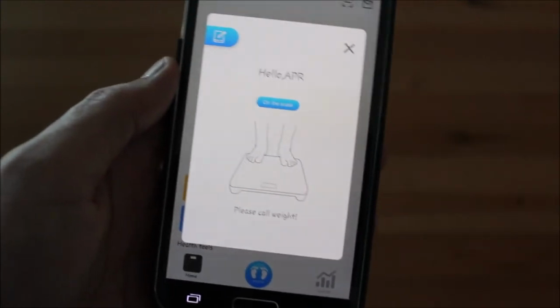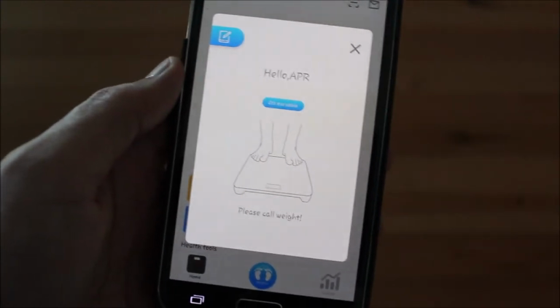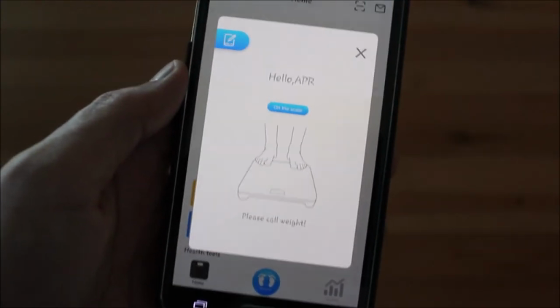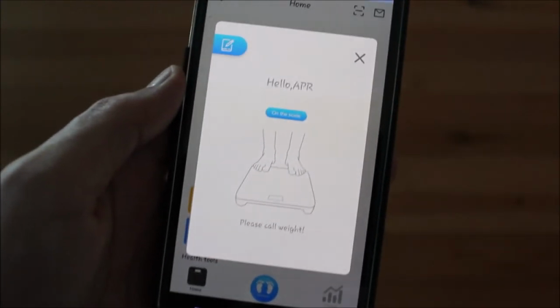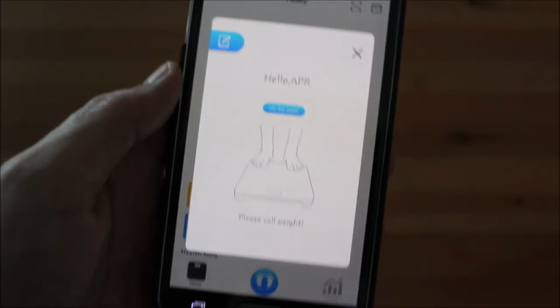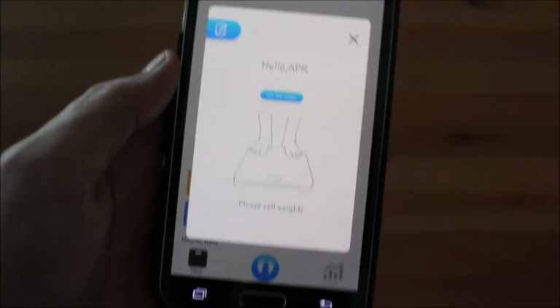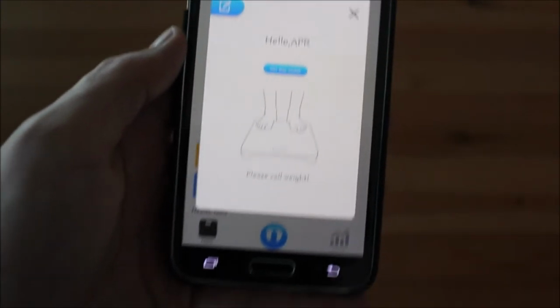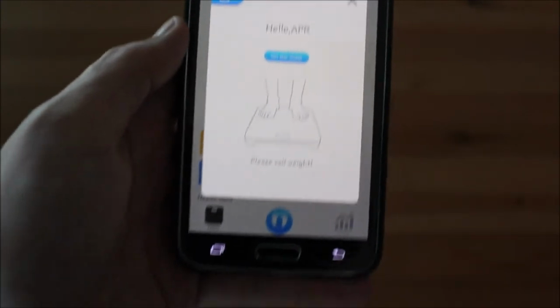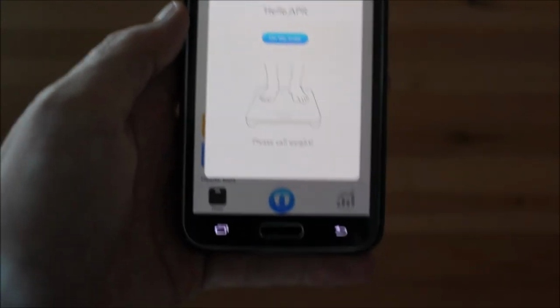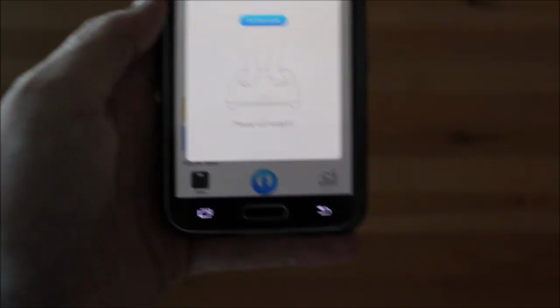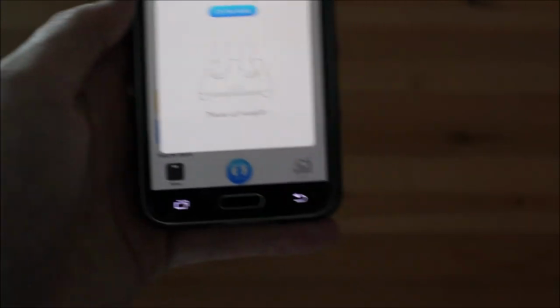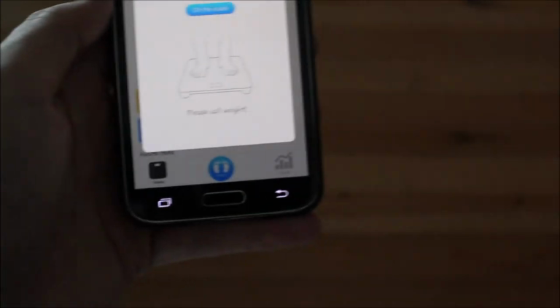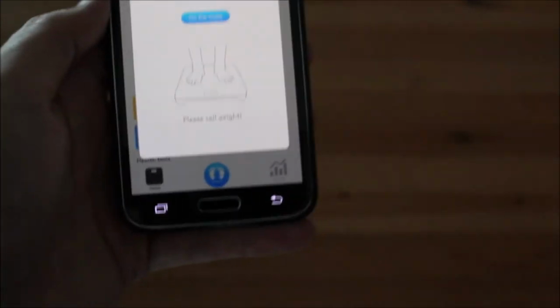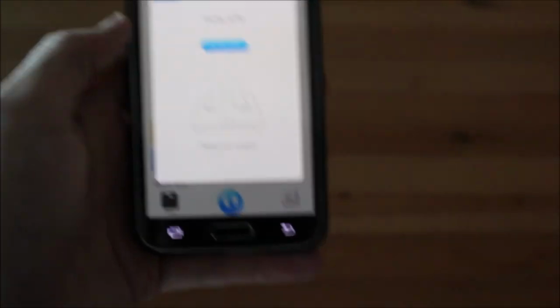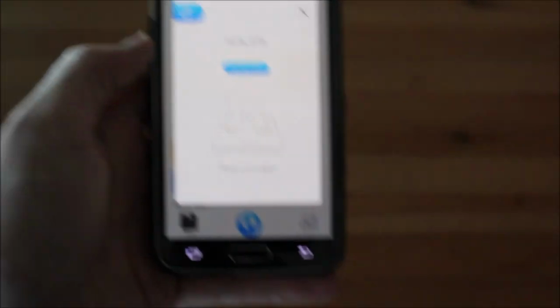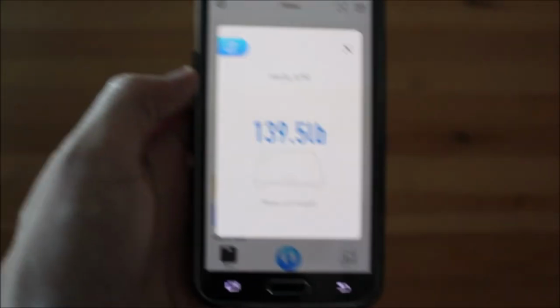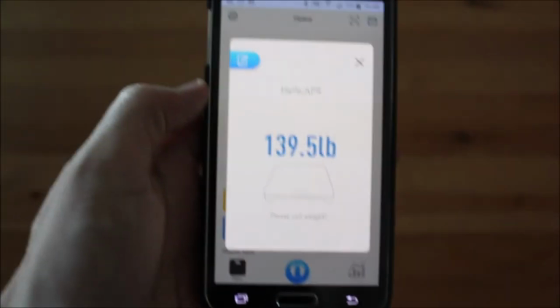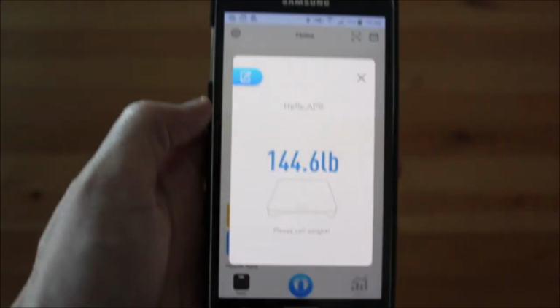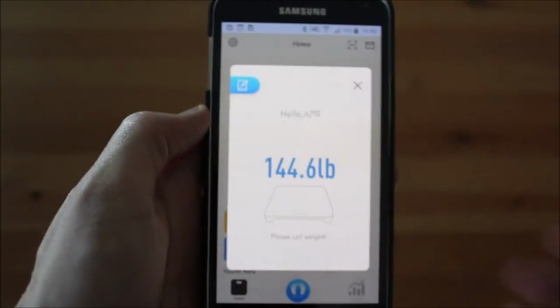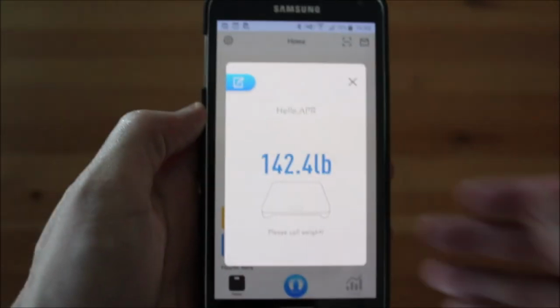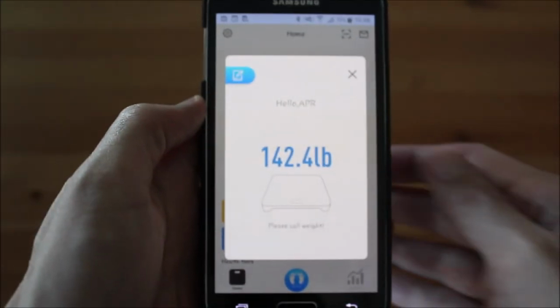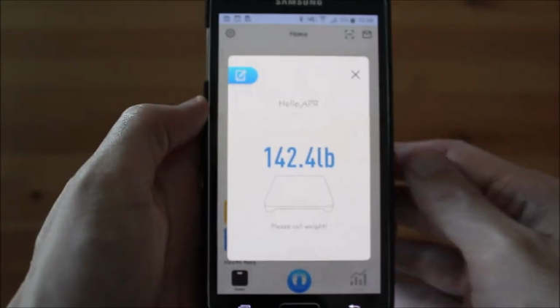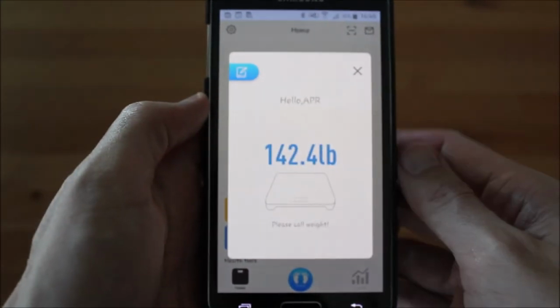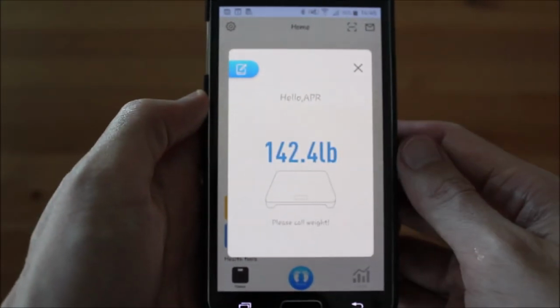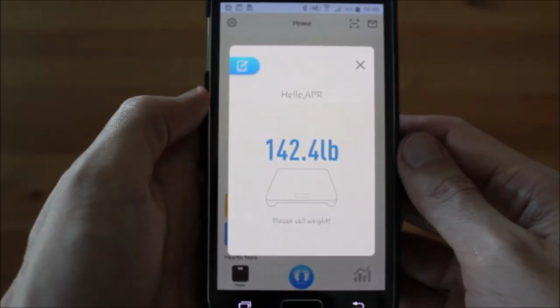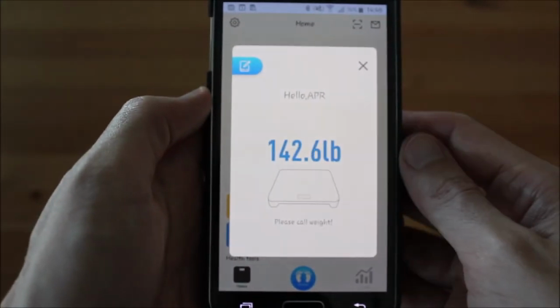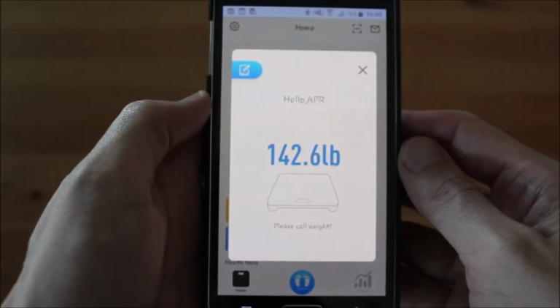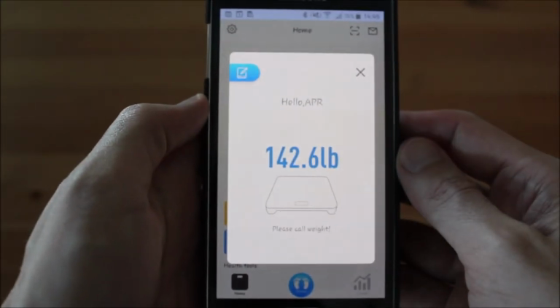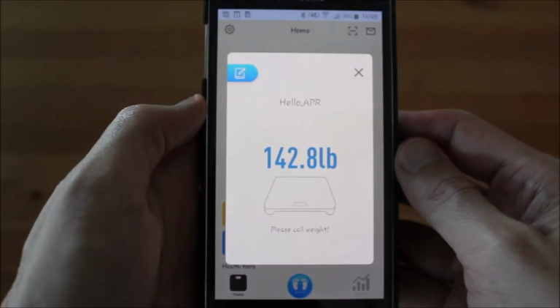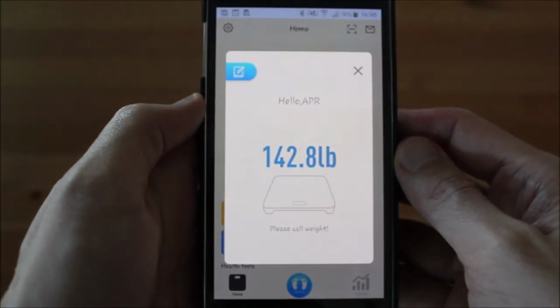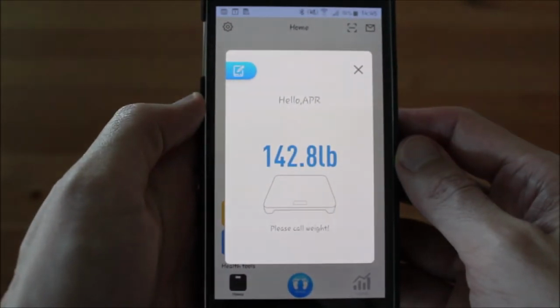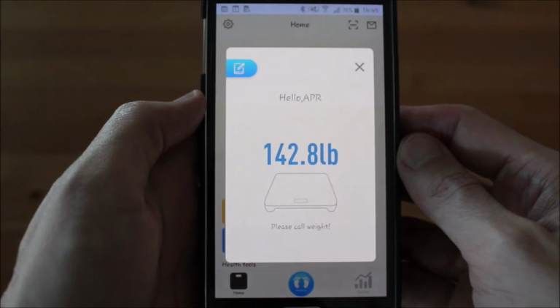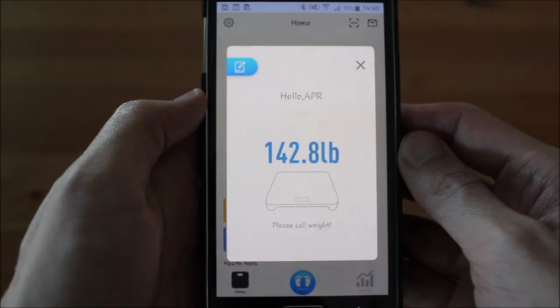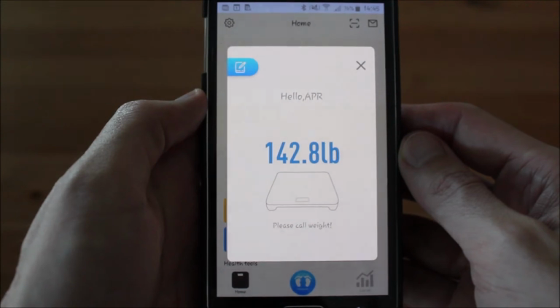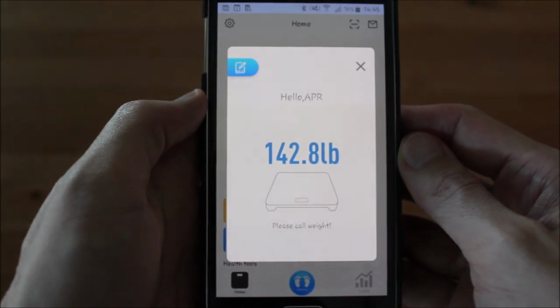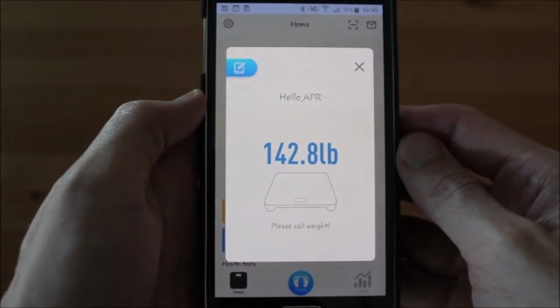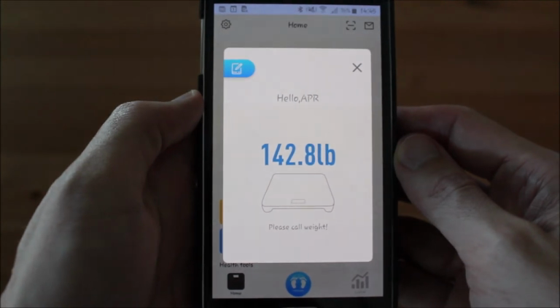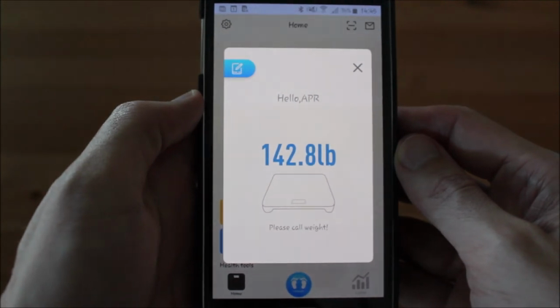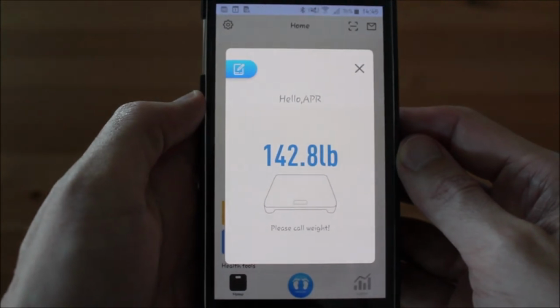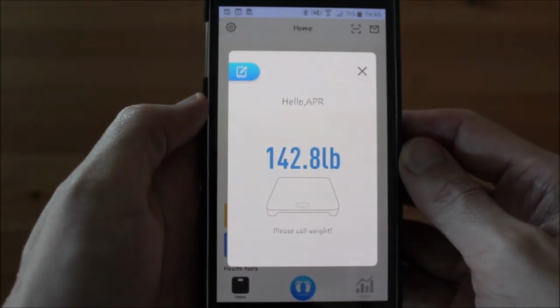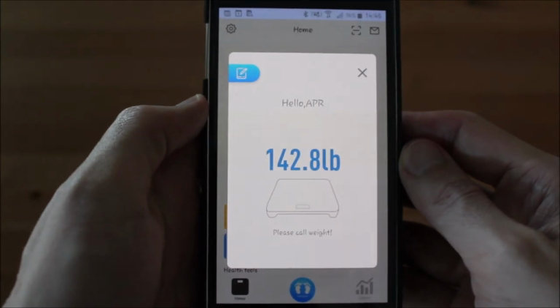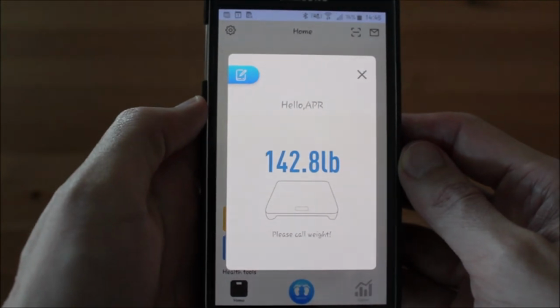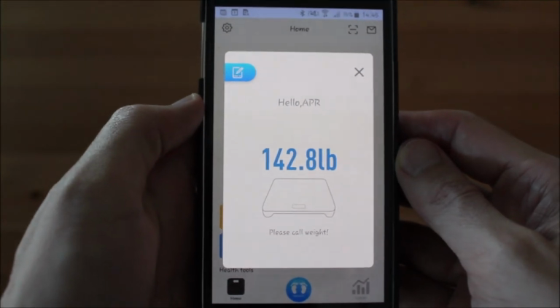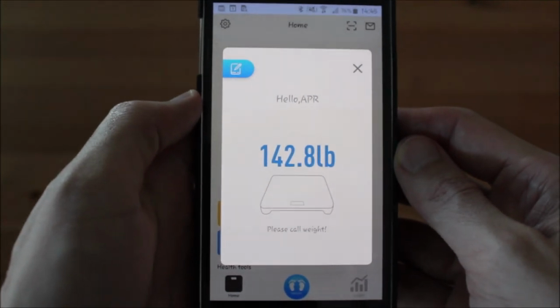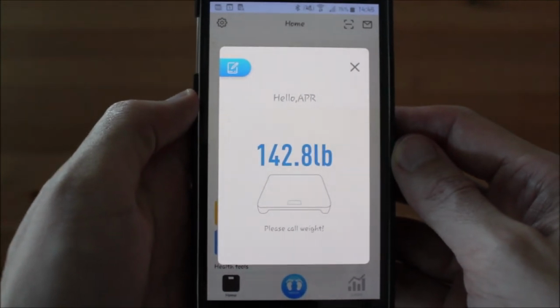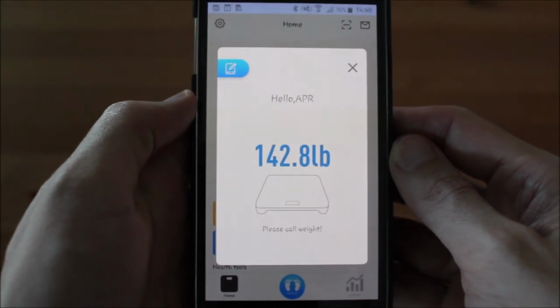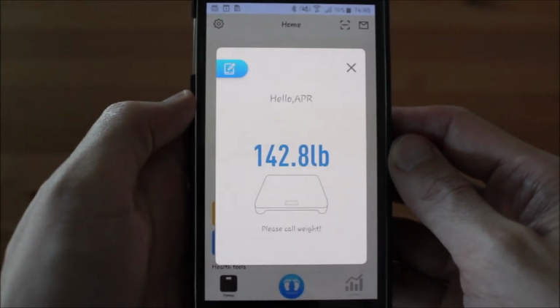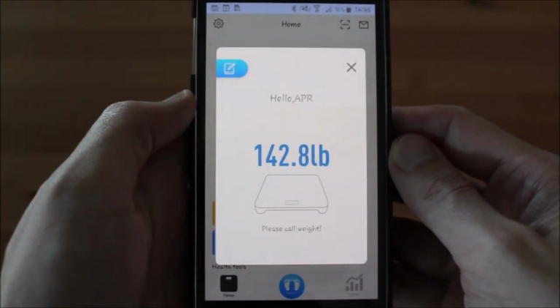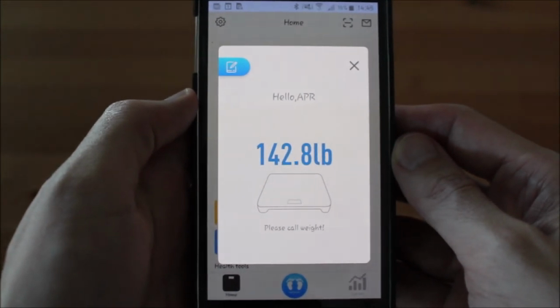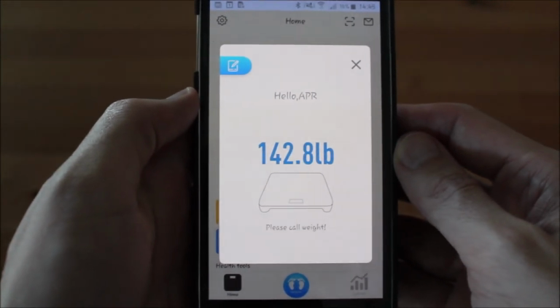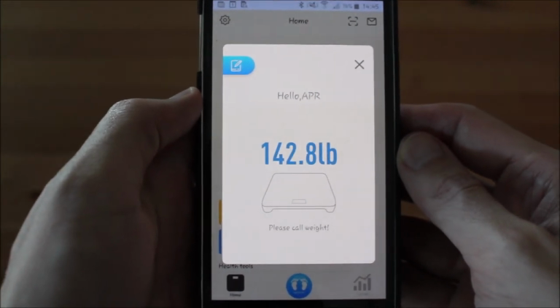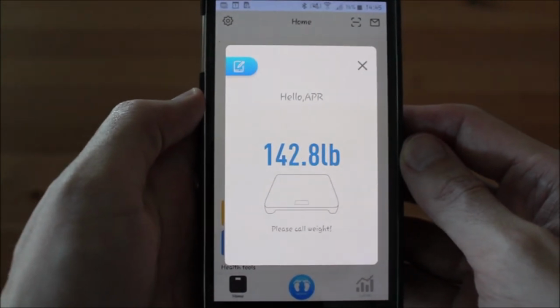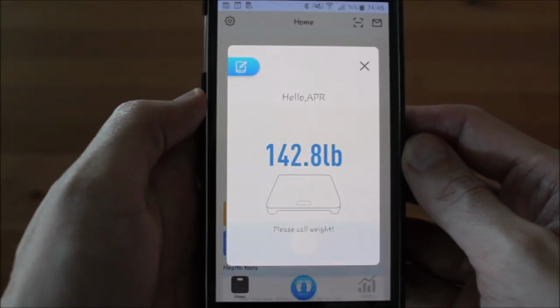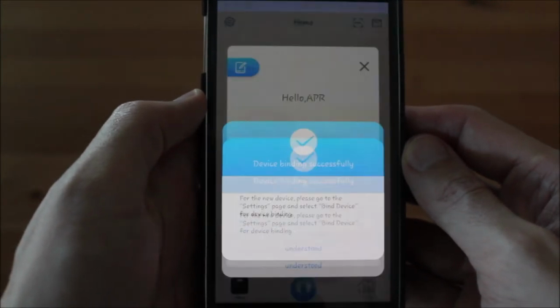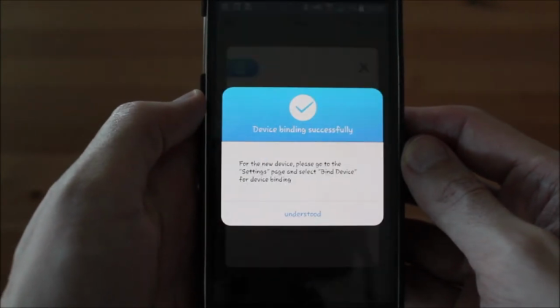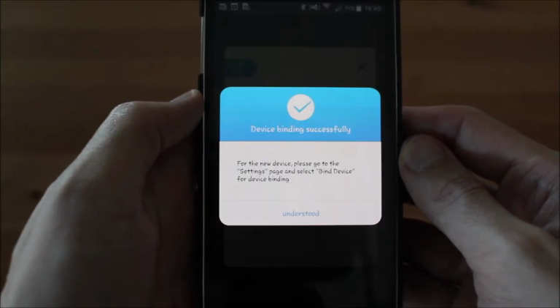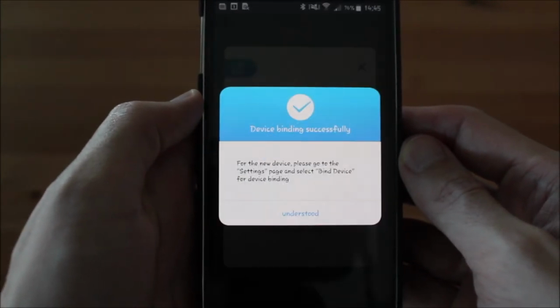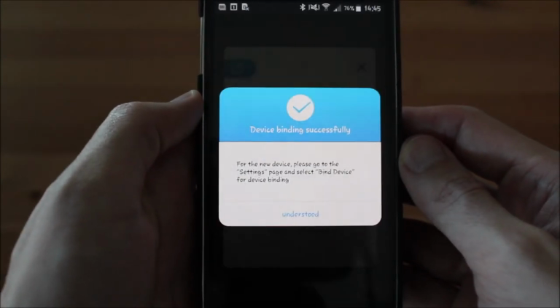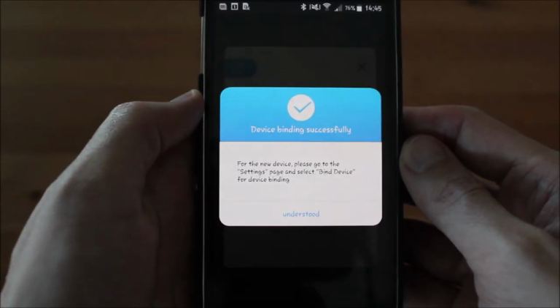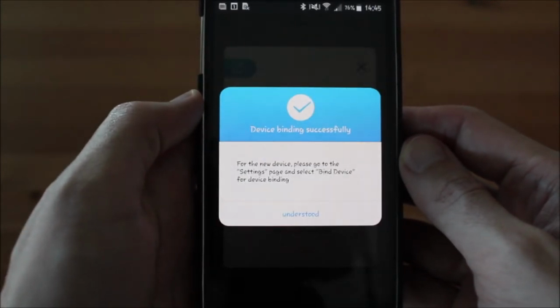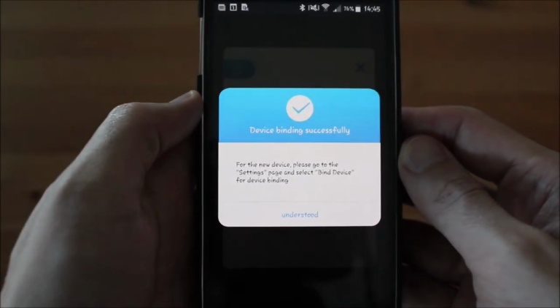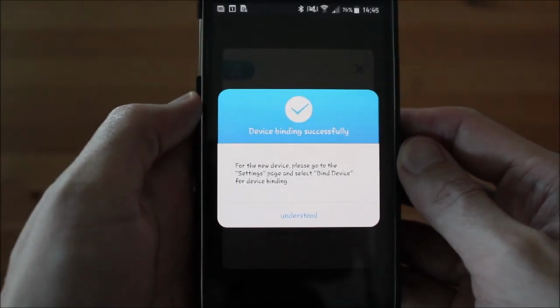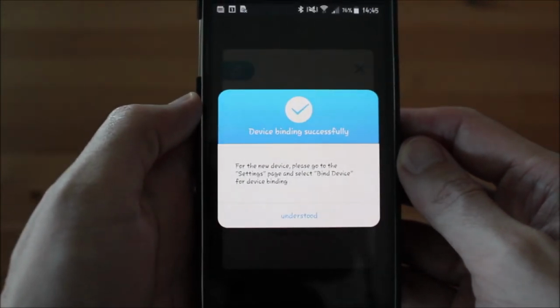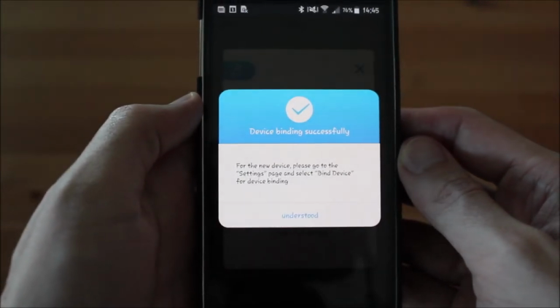After the measurement is completed, the weight data is displayed on the app. You can click each data item to view detailed information.